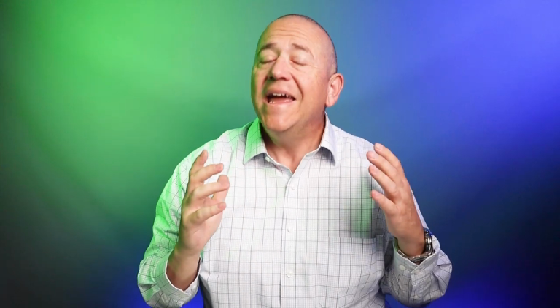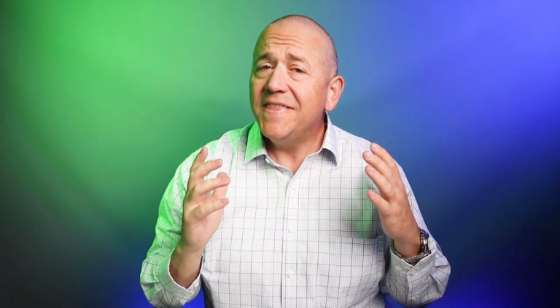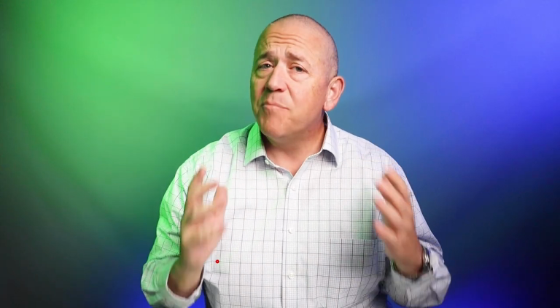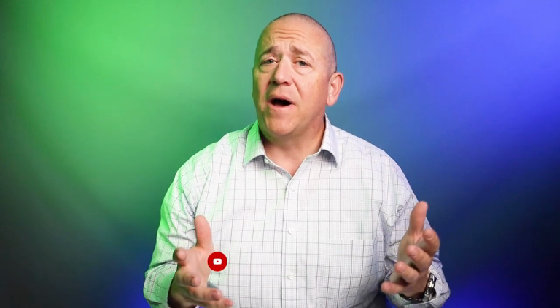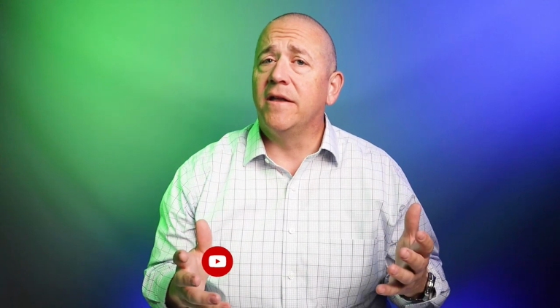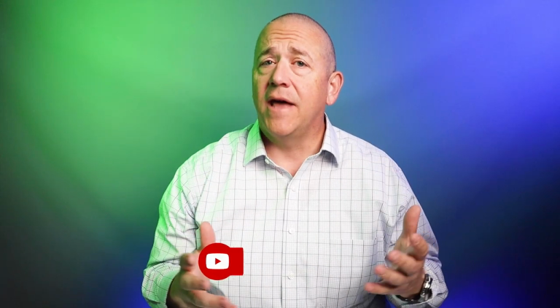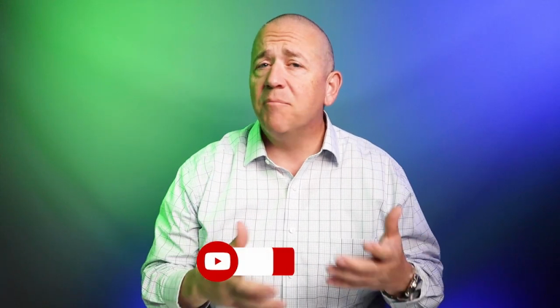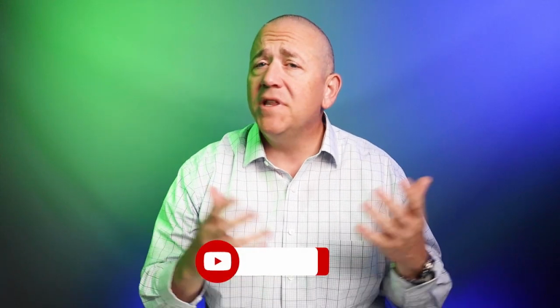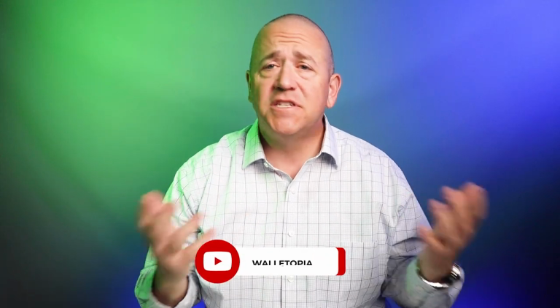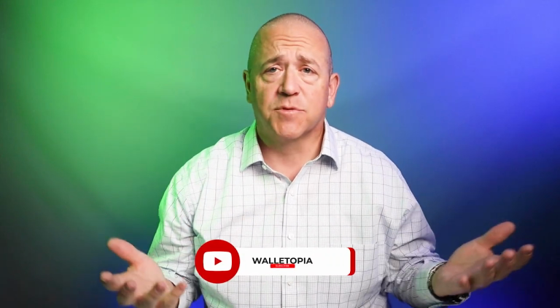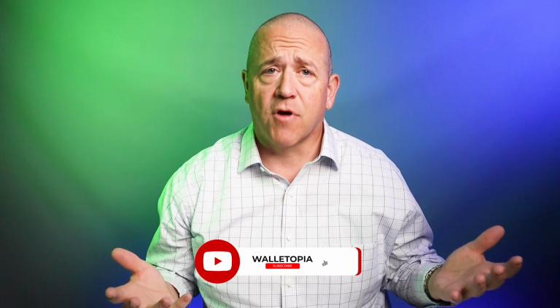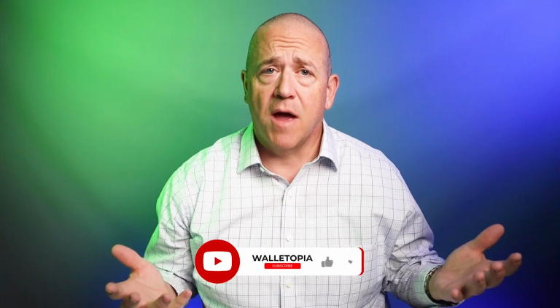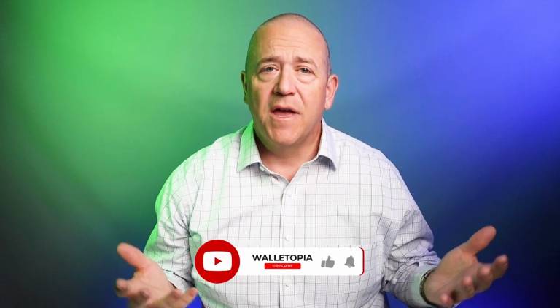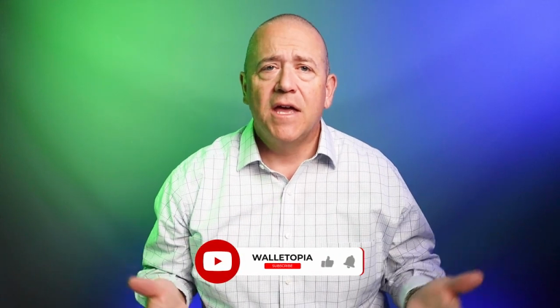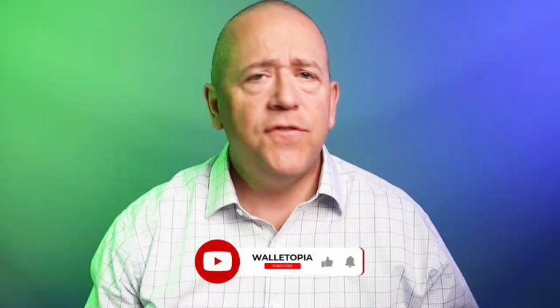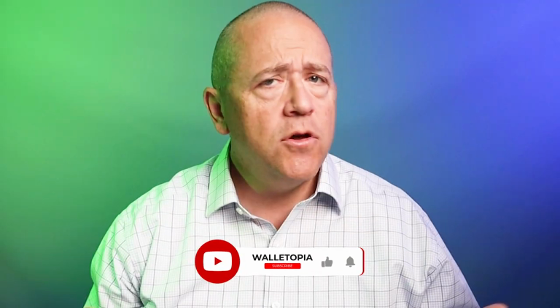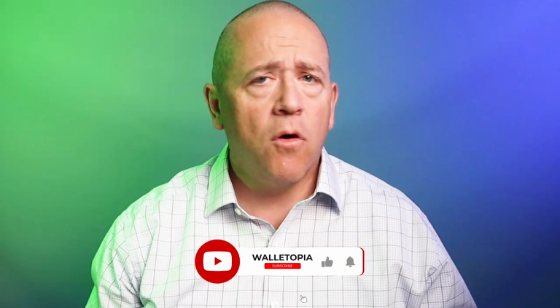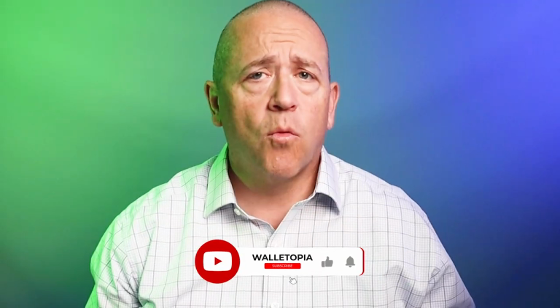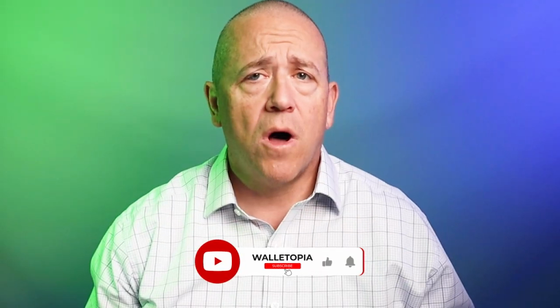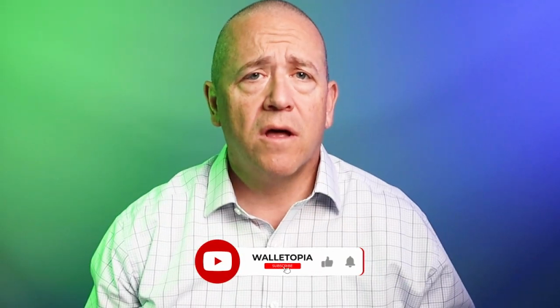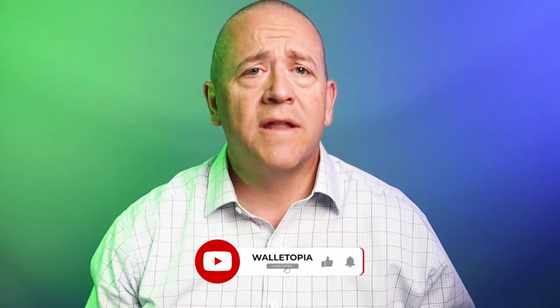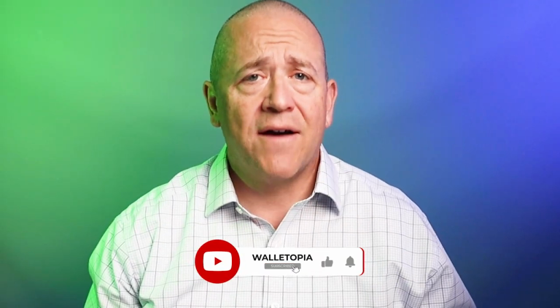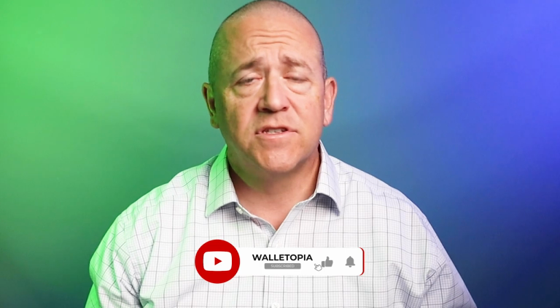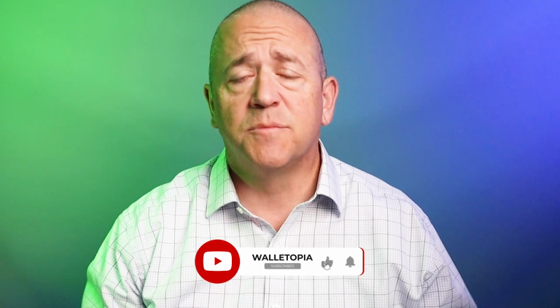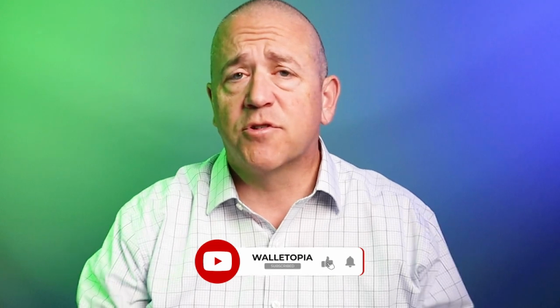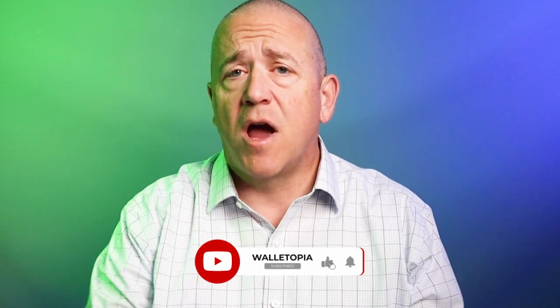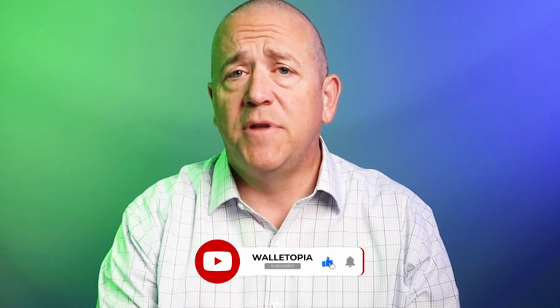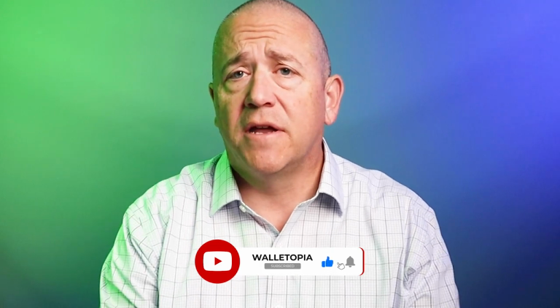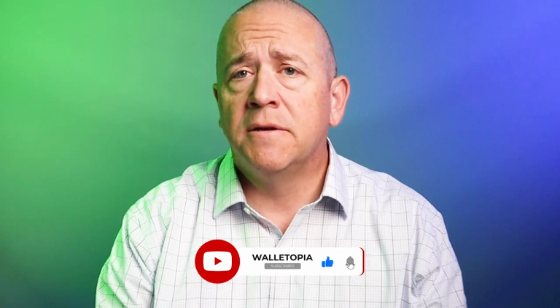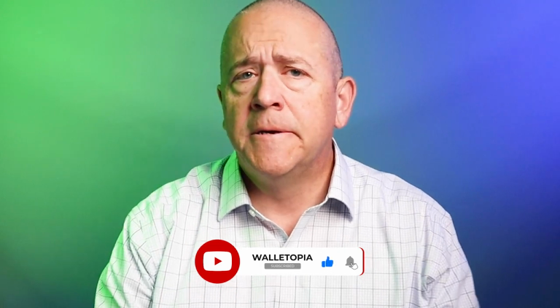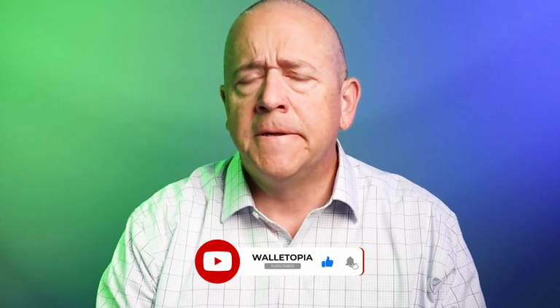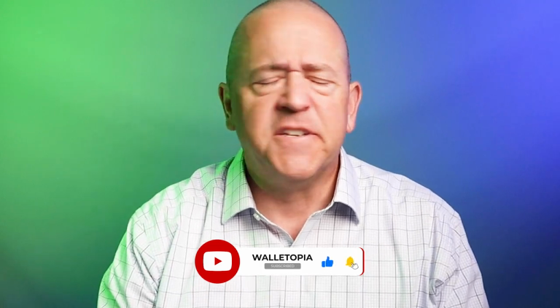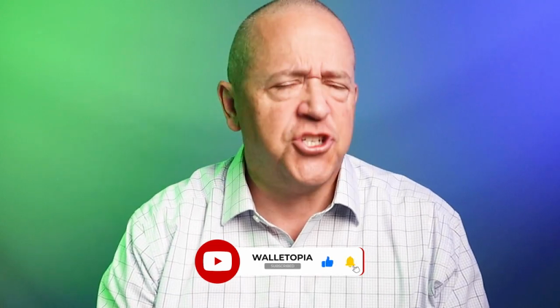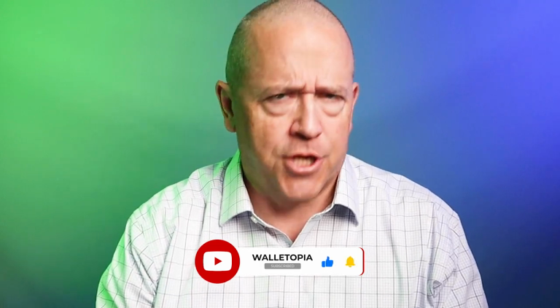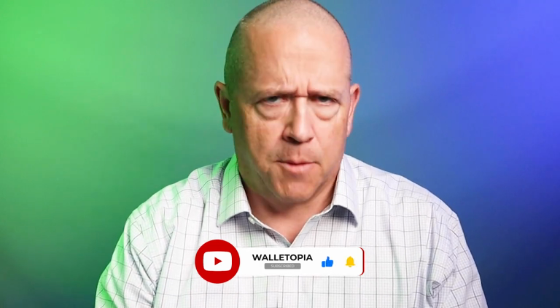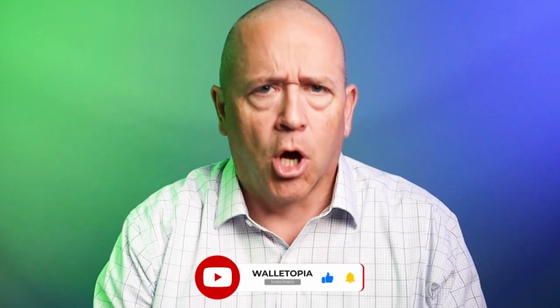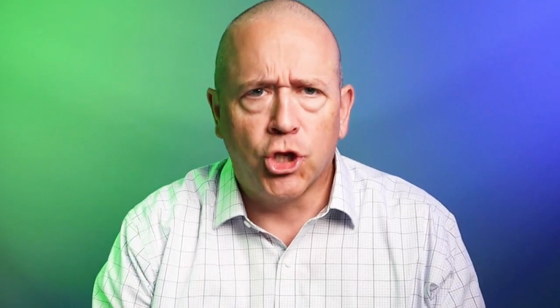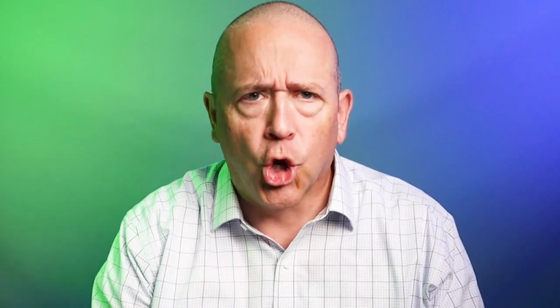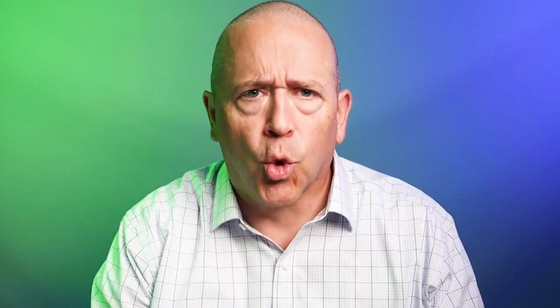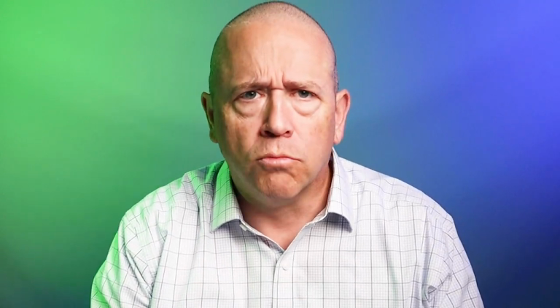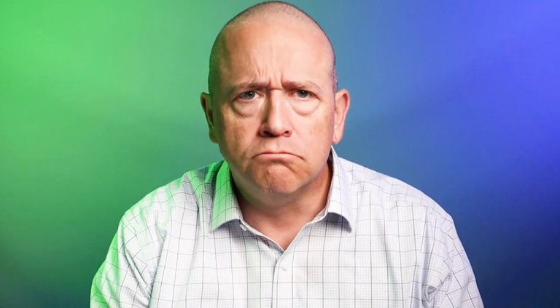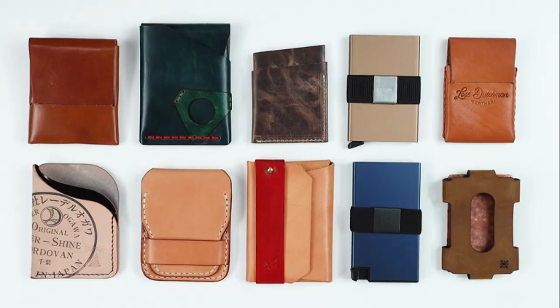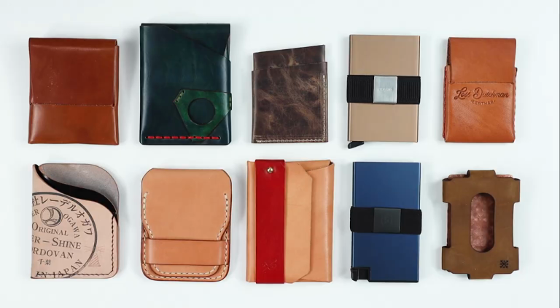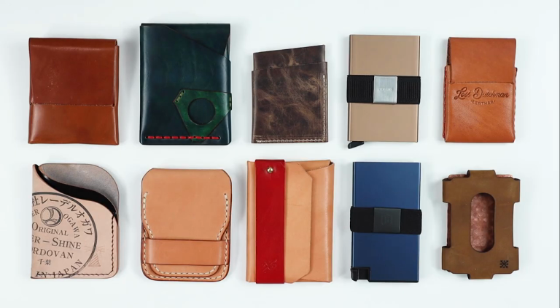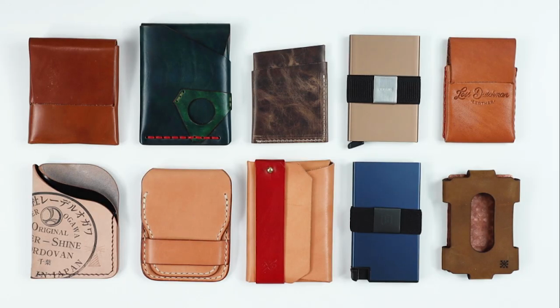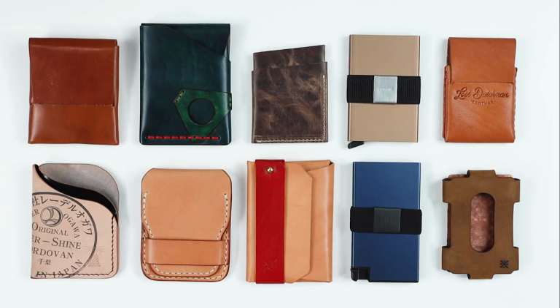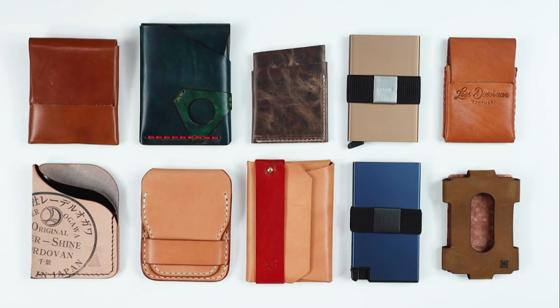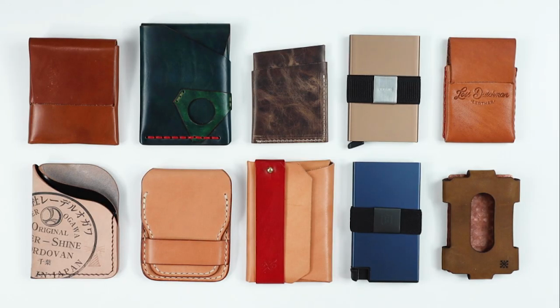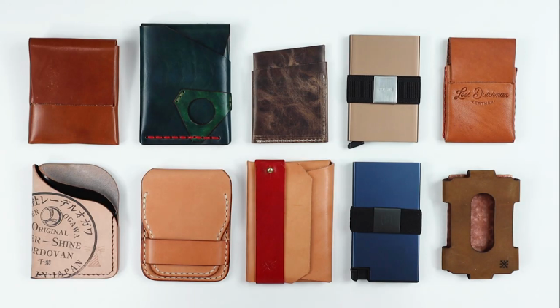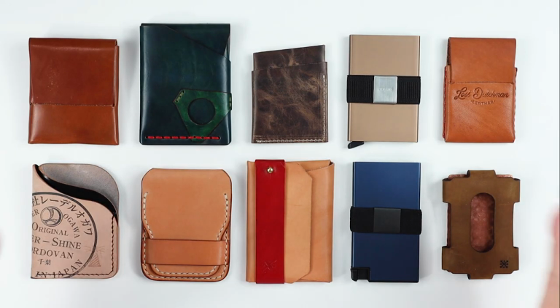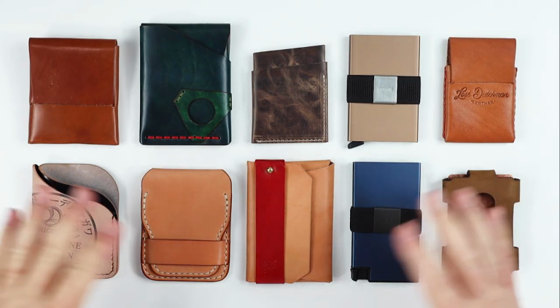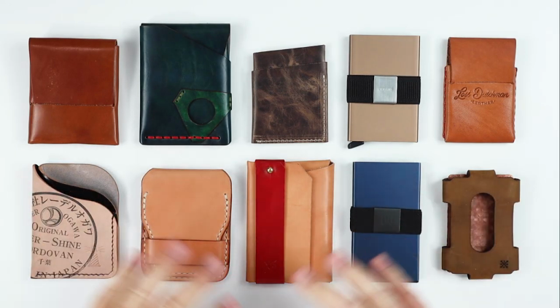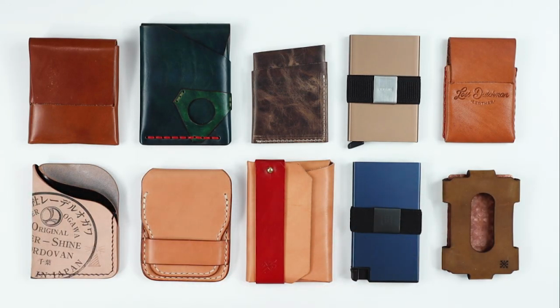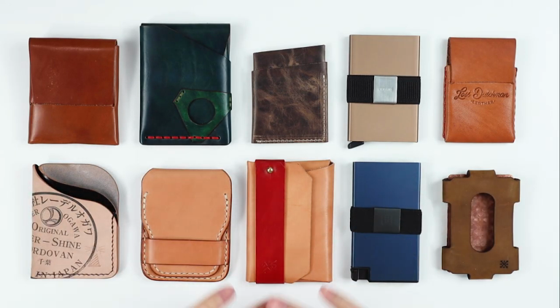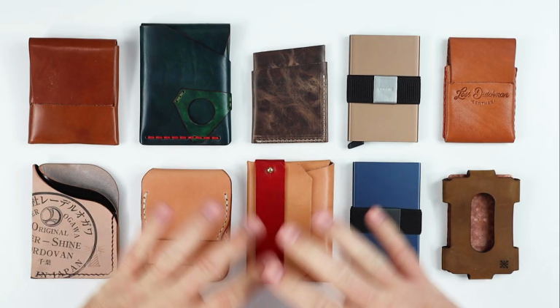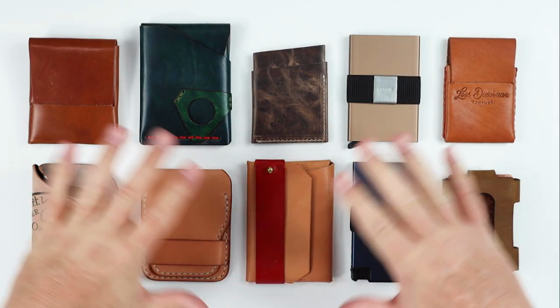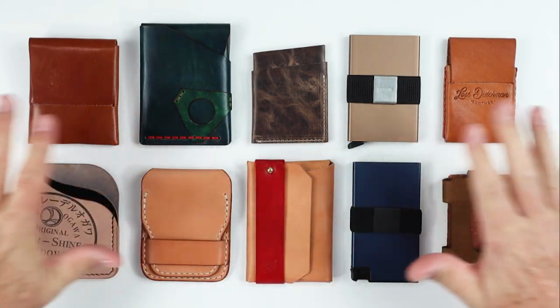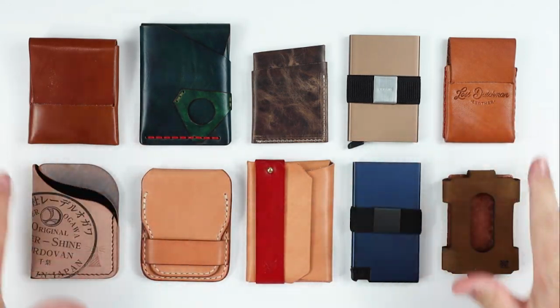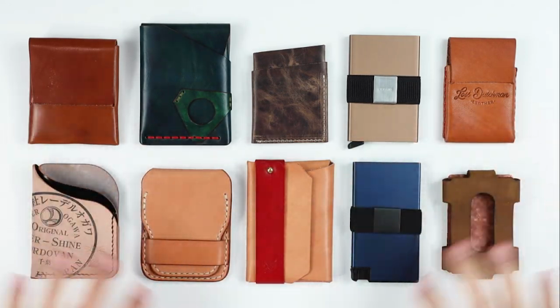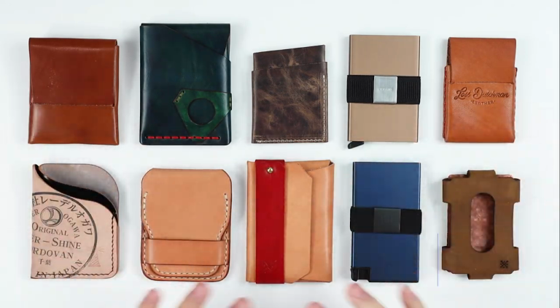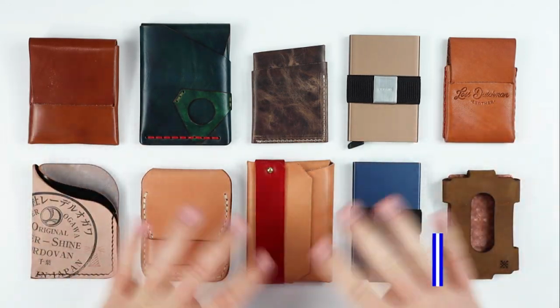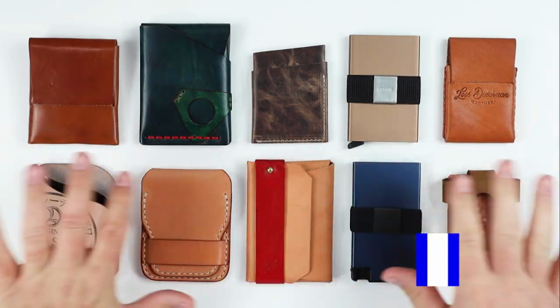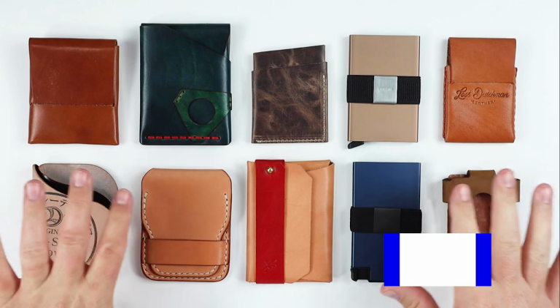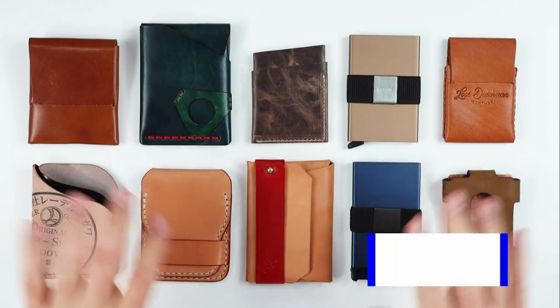Hit the button and please subscribe. If you own a wallet and haven't subscribed yet, then shame on you. So what makes these all score so high?